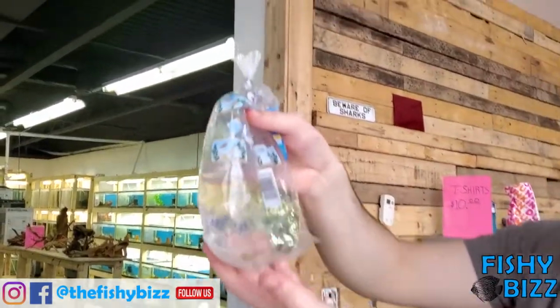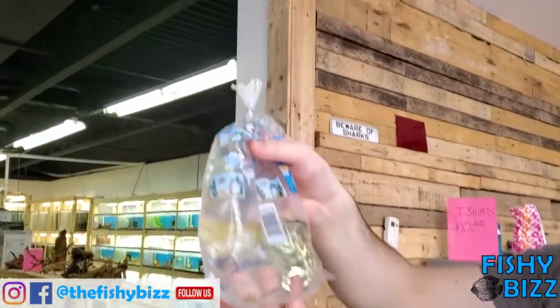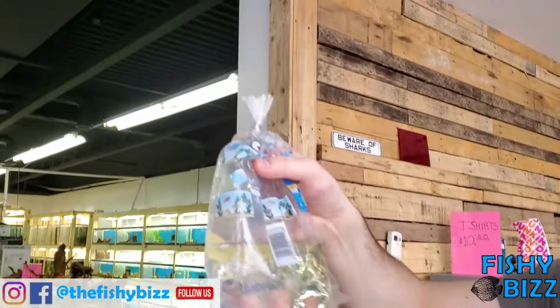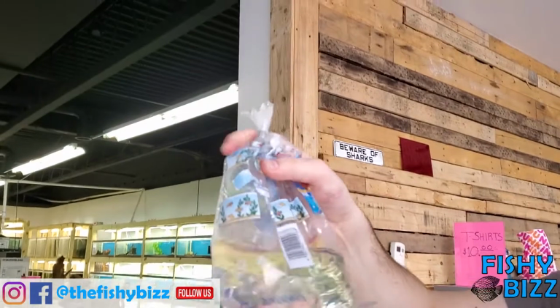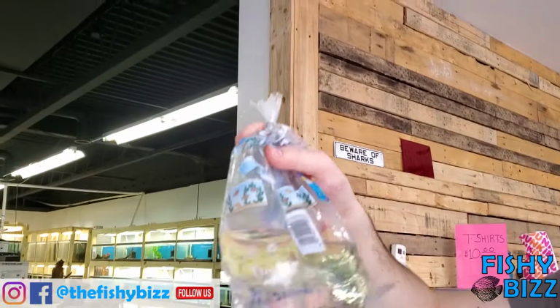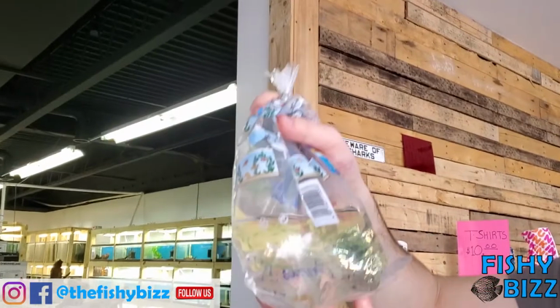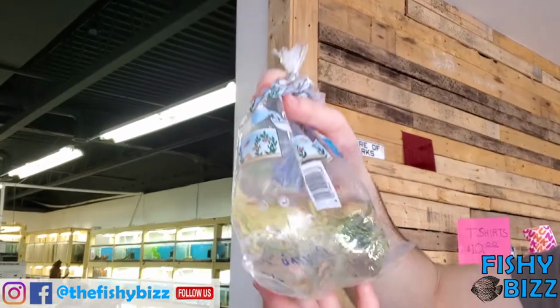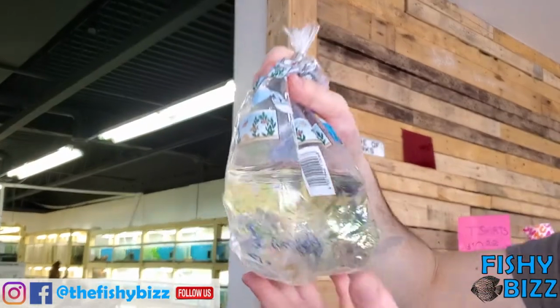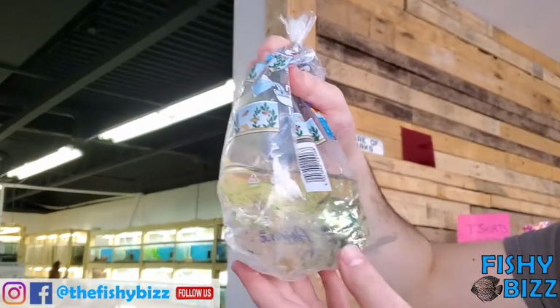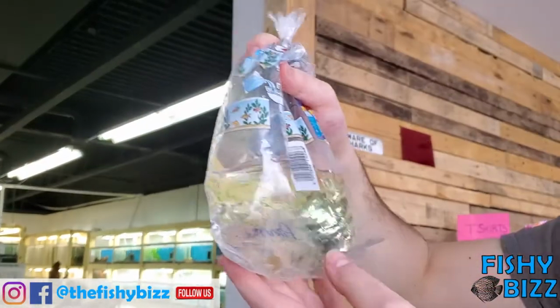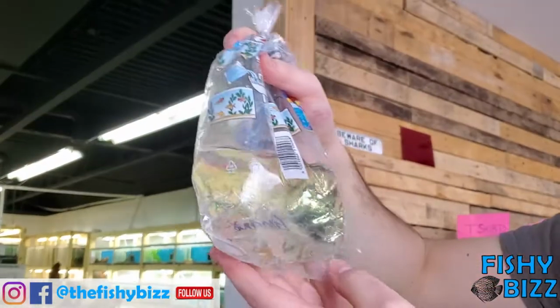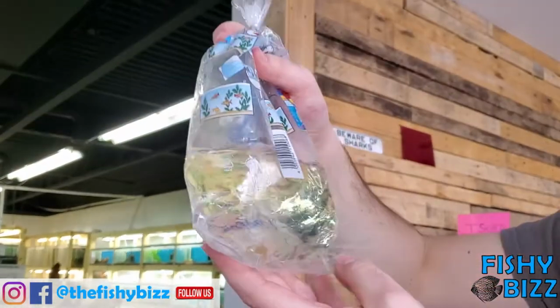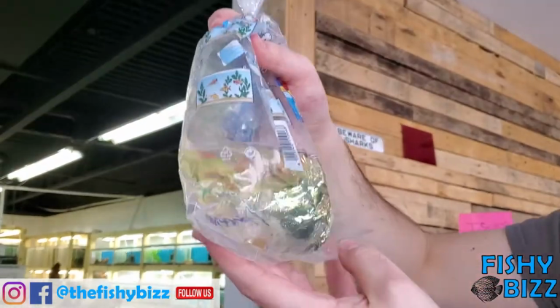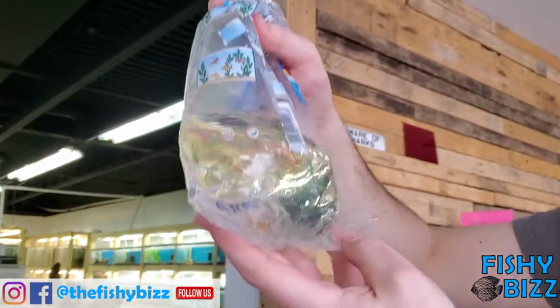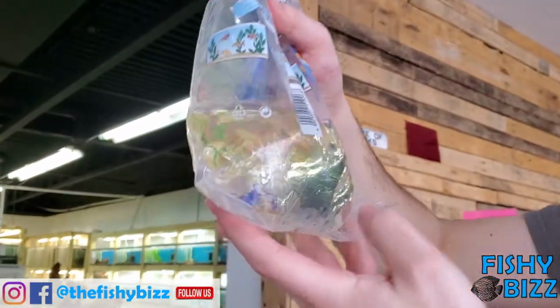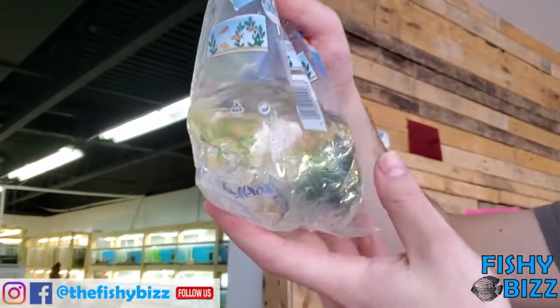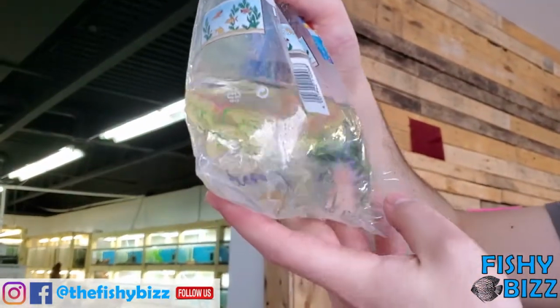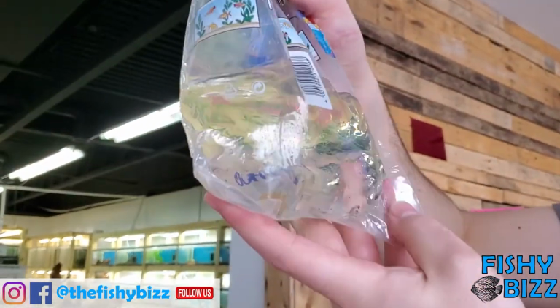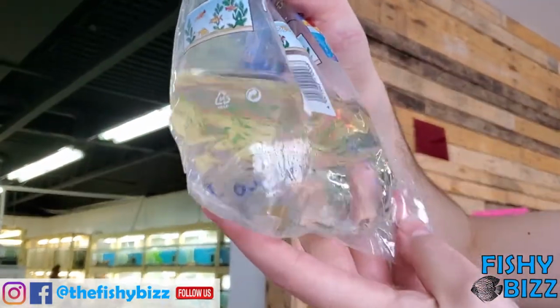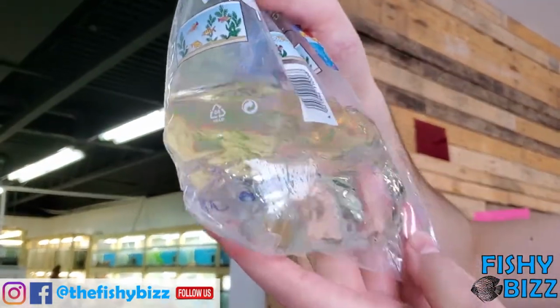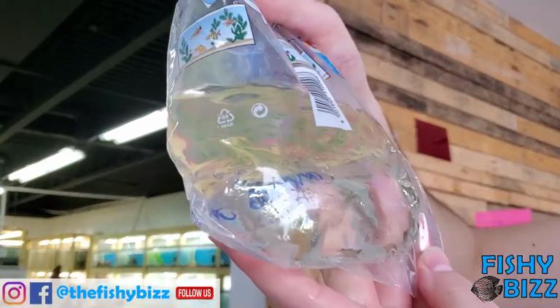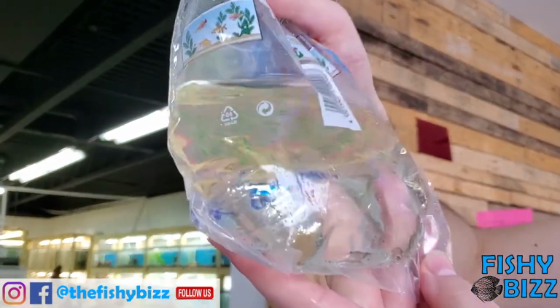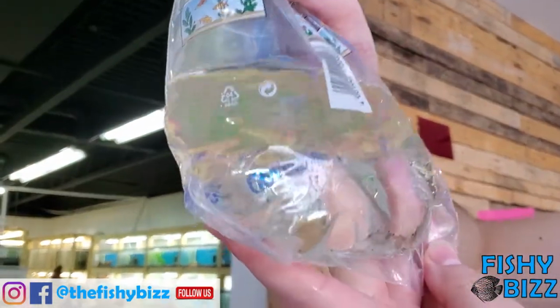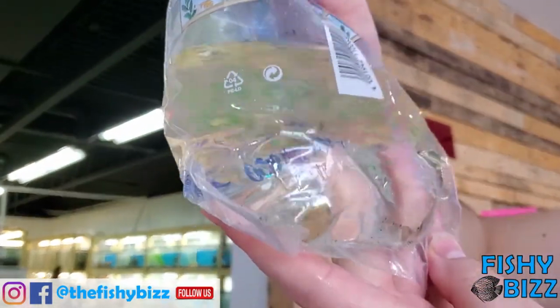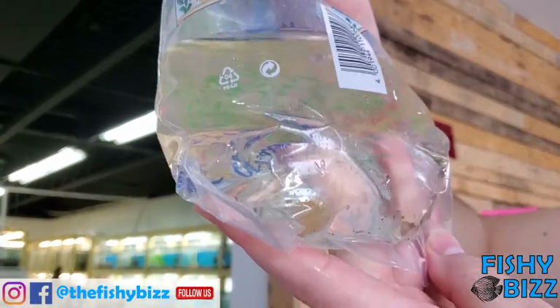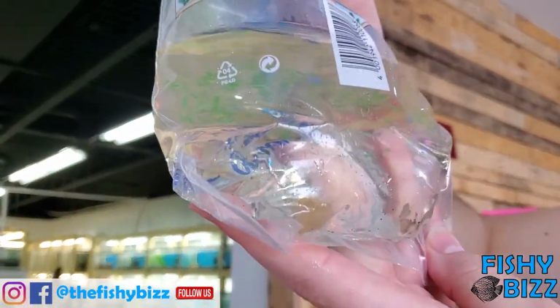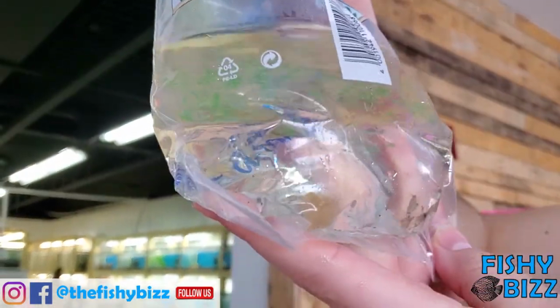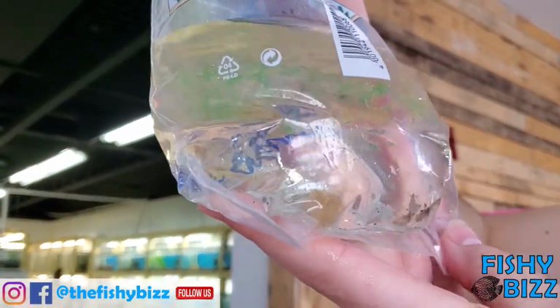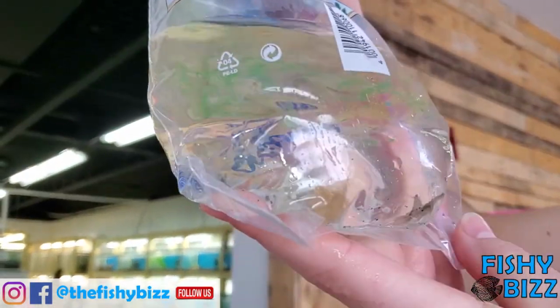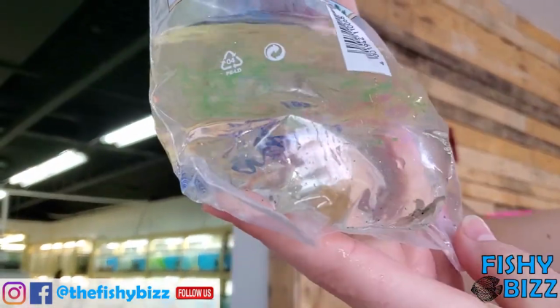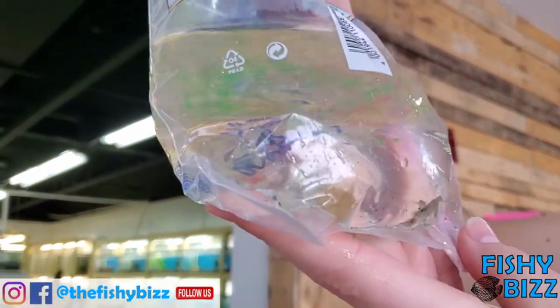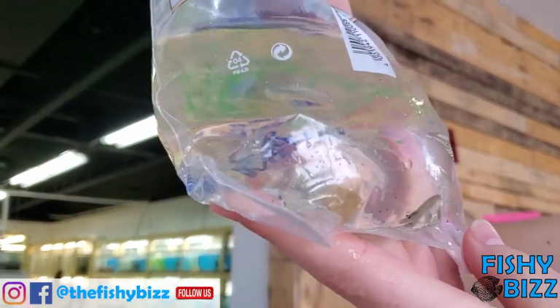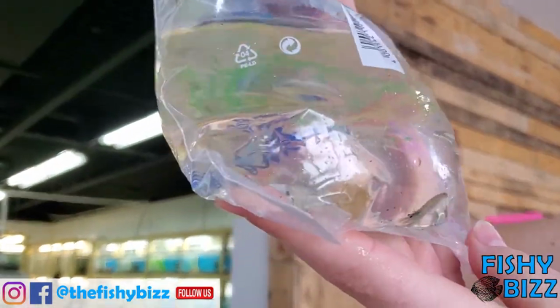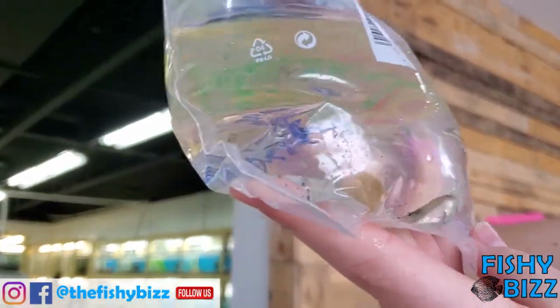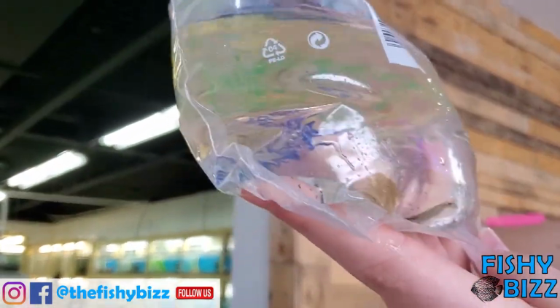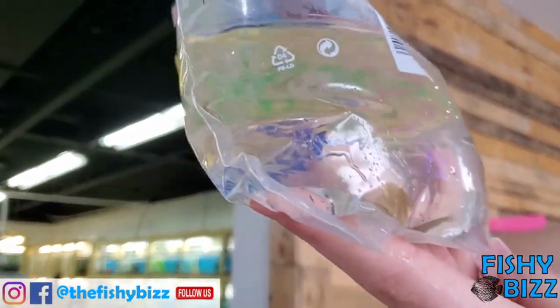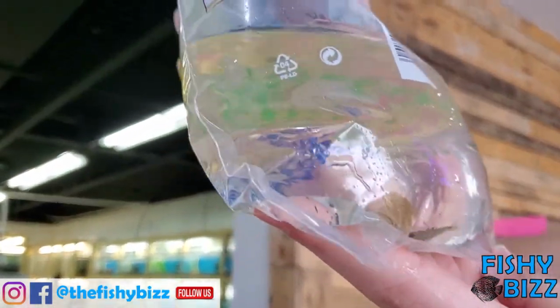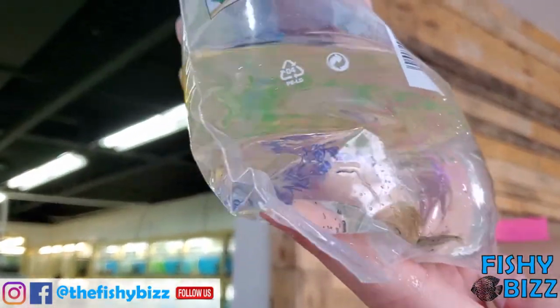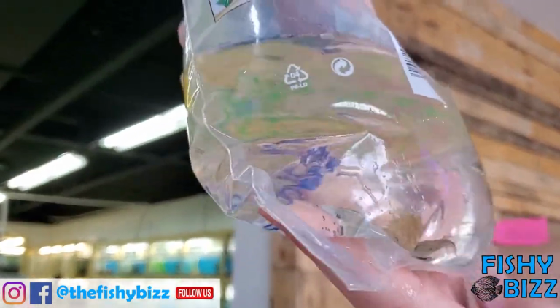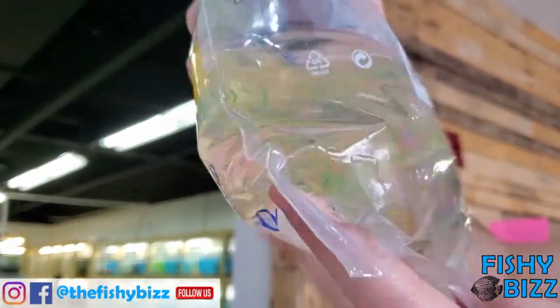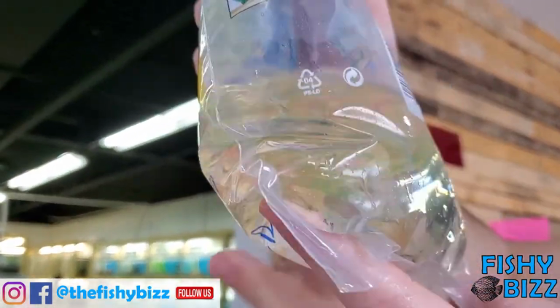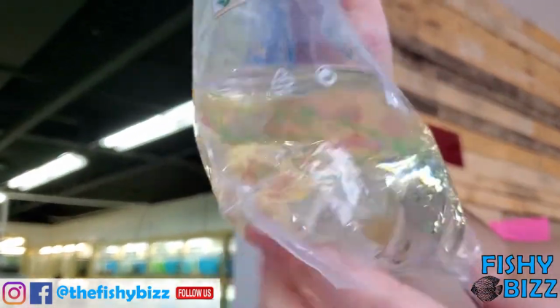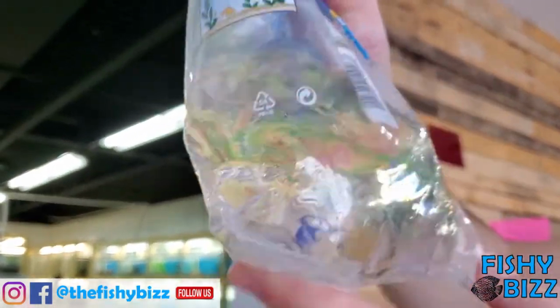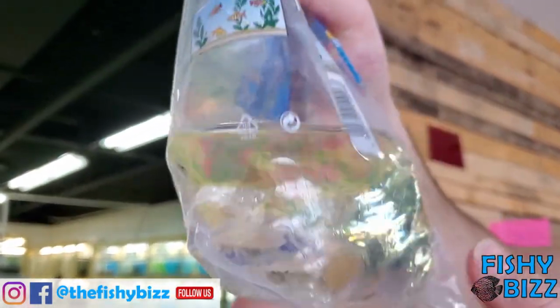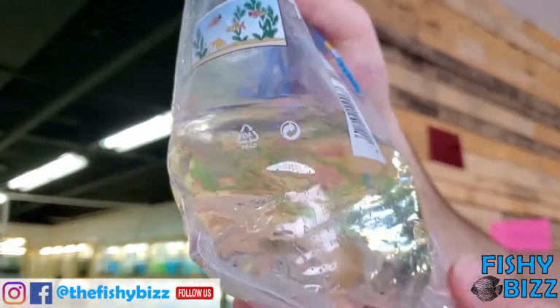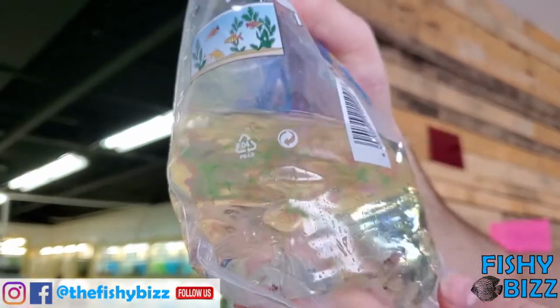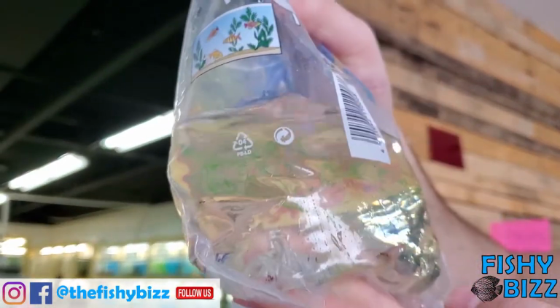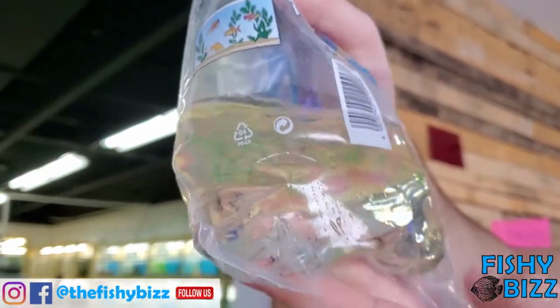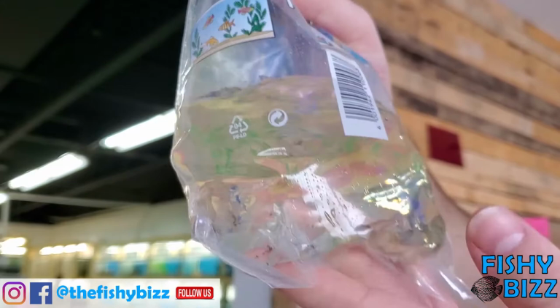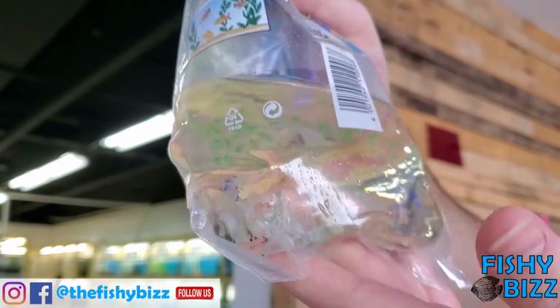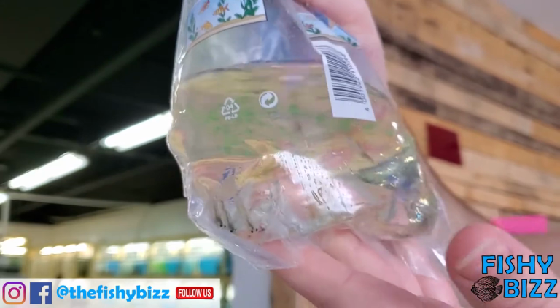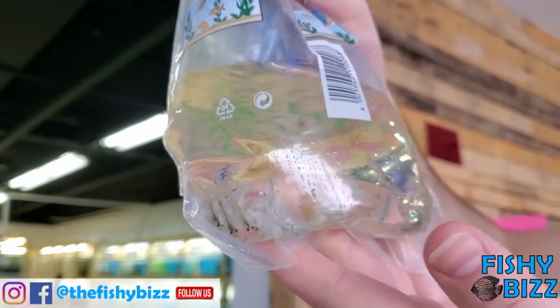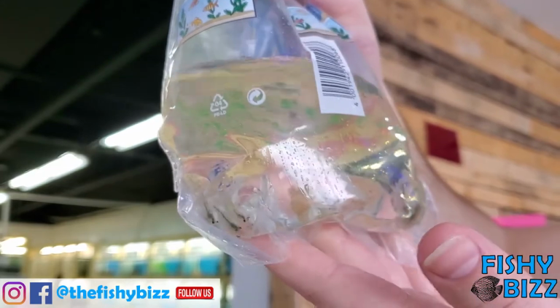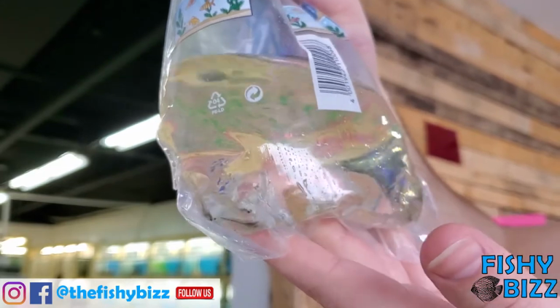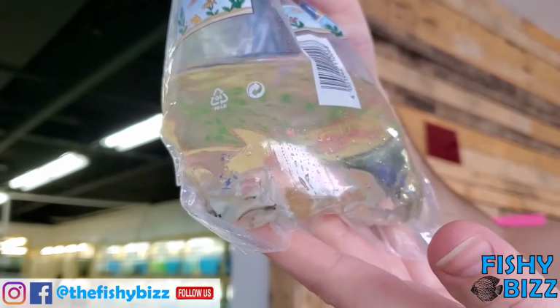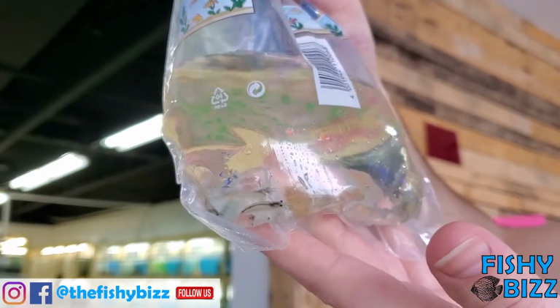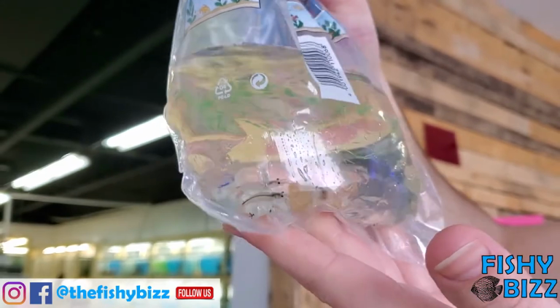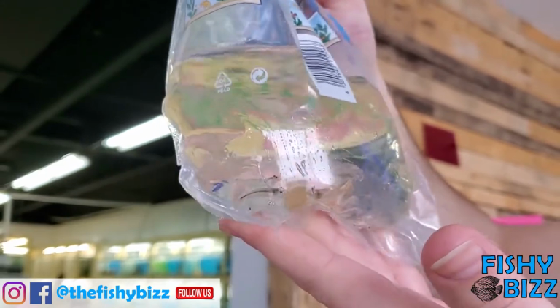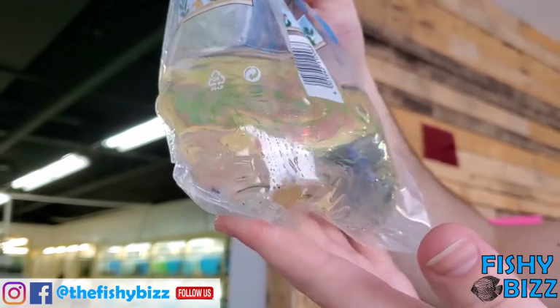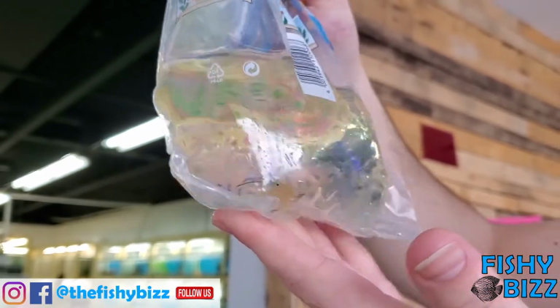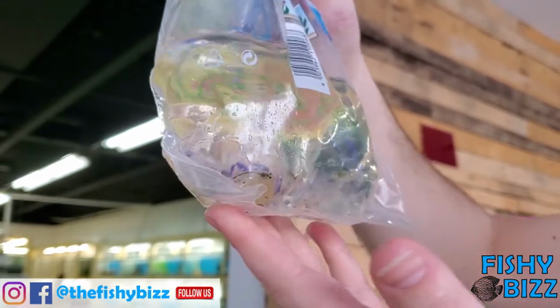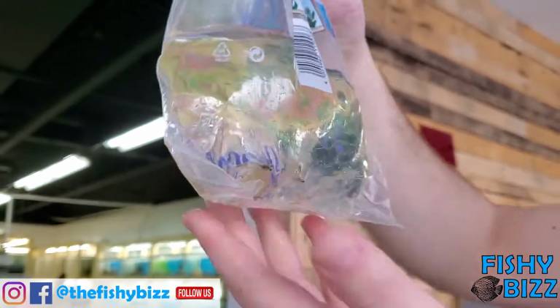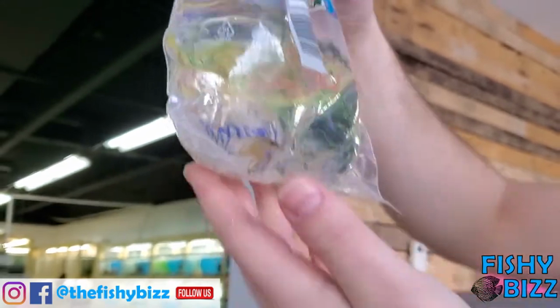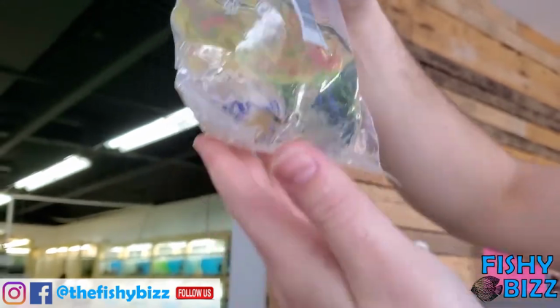Amano shrimp — we sell a ton of these. Great for planted tanks. Came in decent size this week. Kind of hit or miss on those, but yeah.